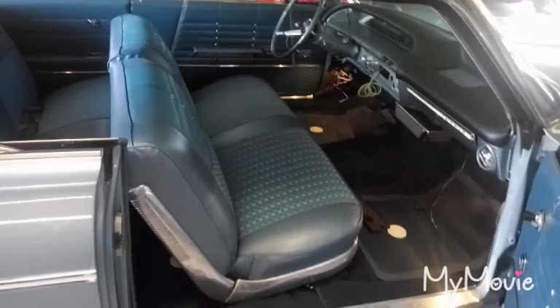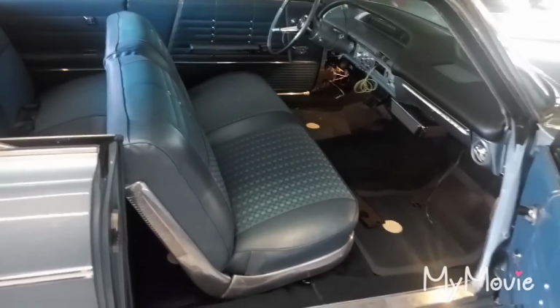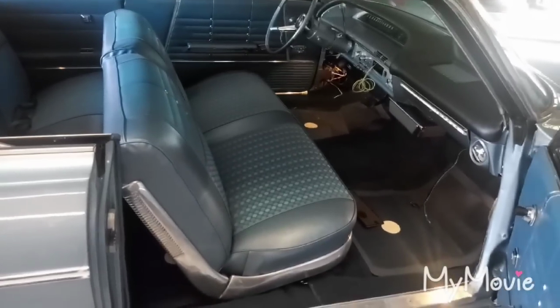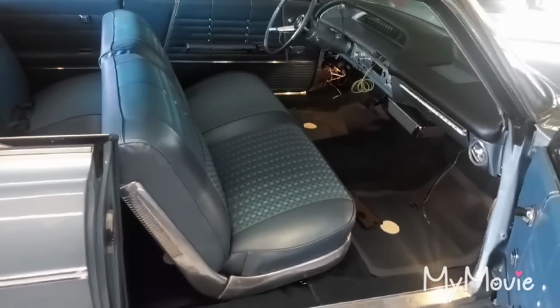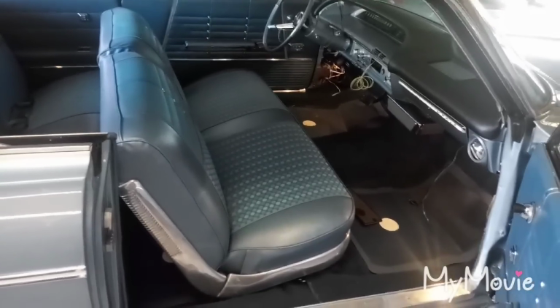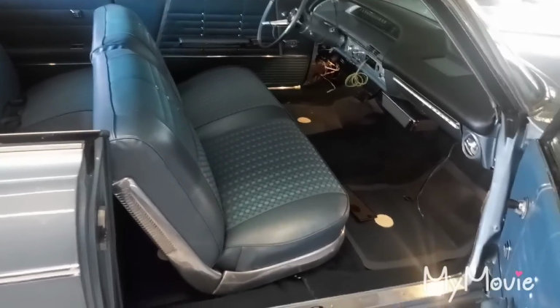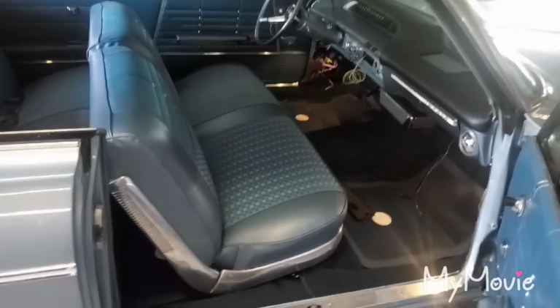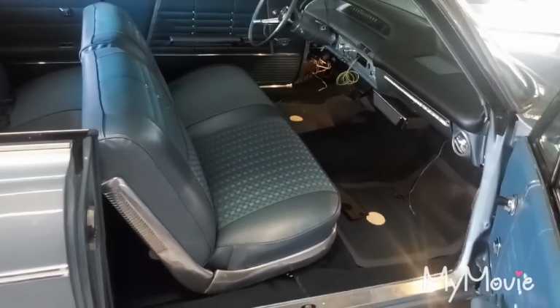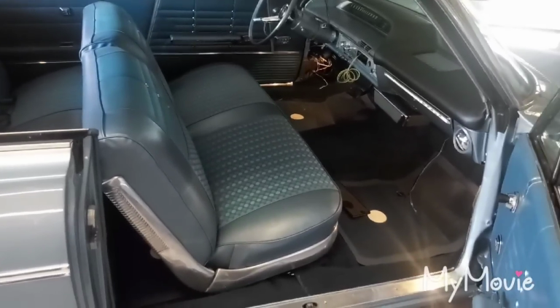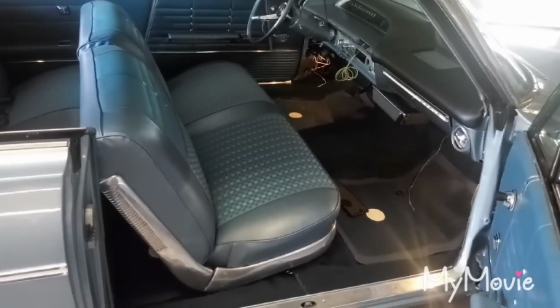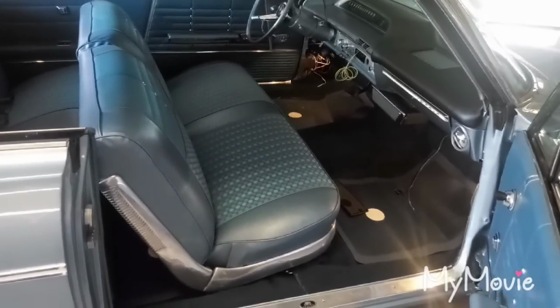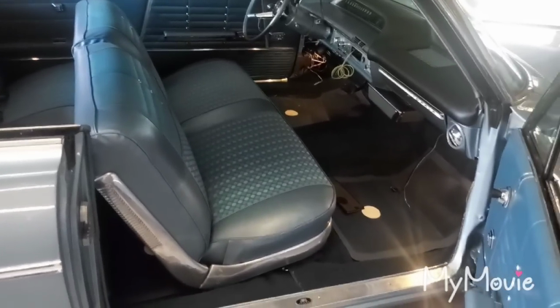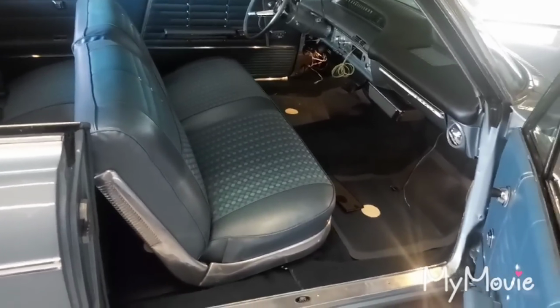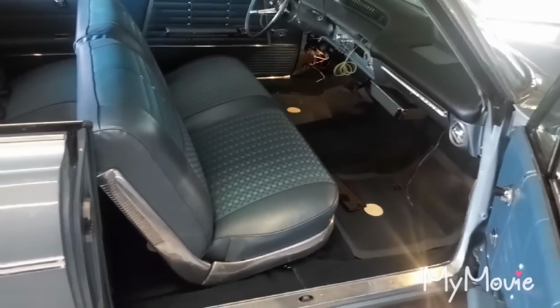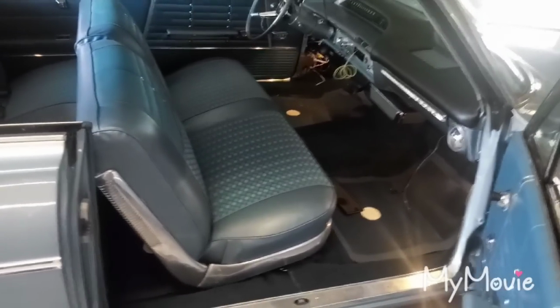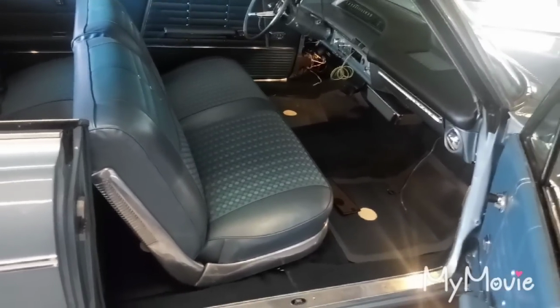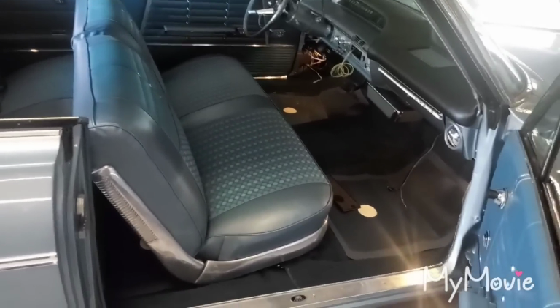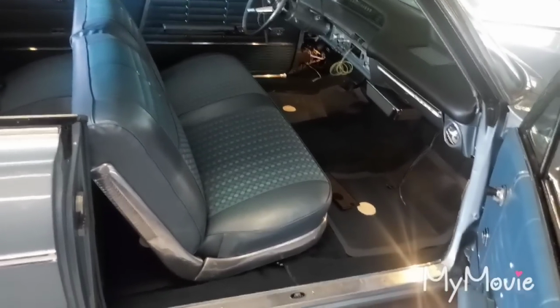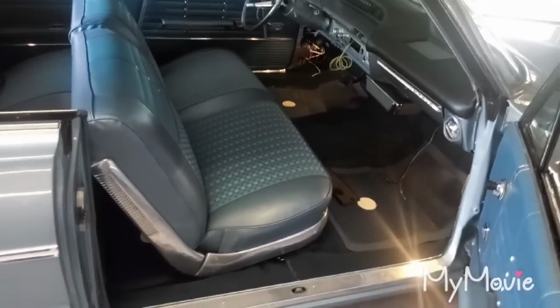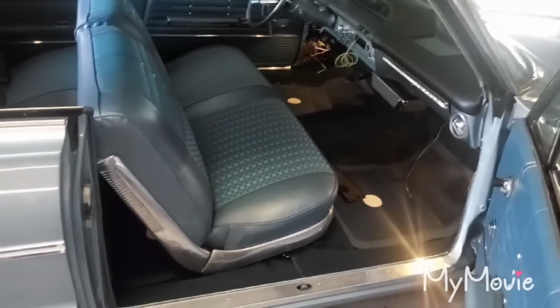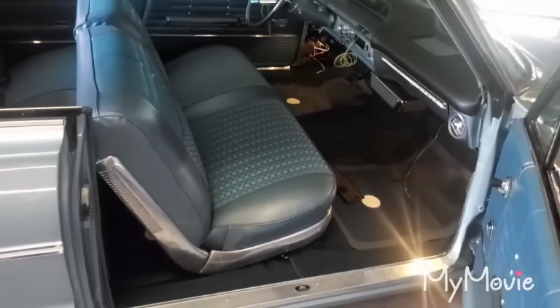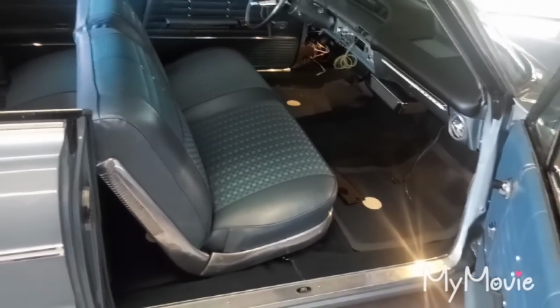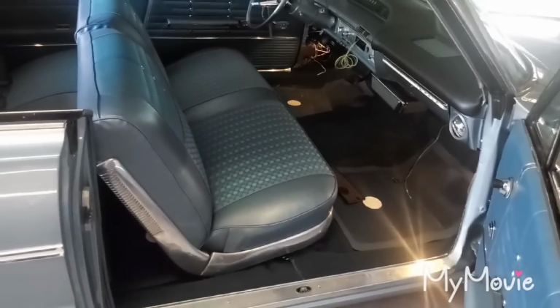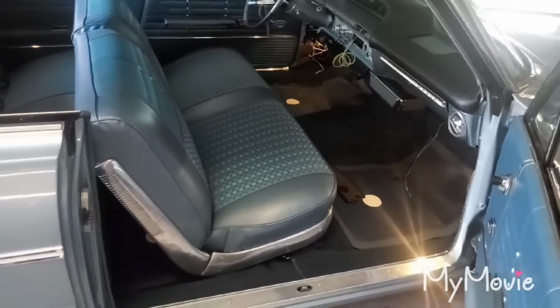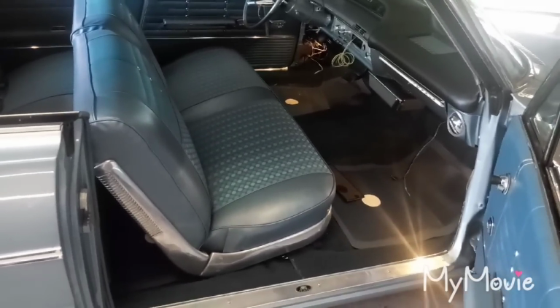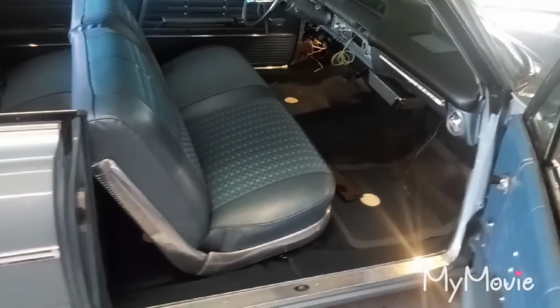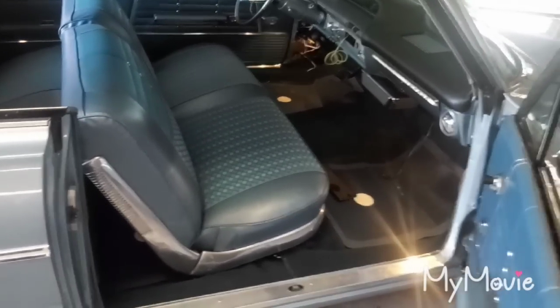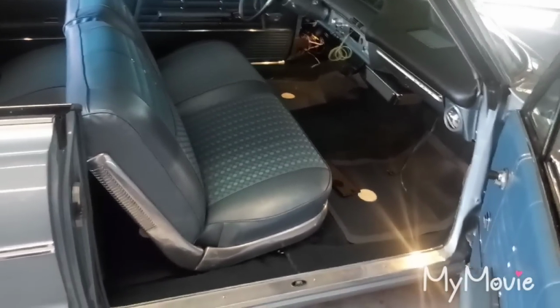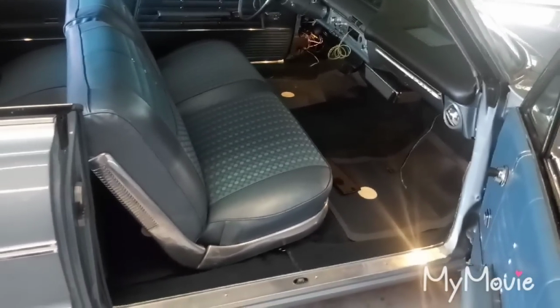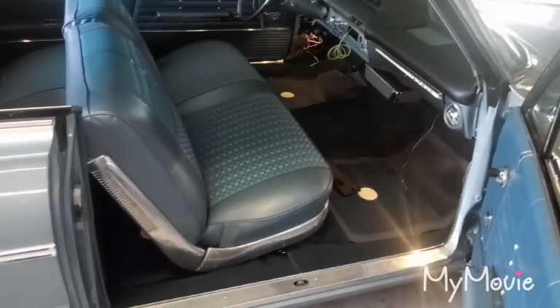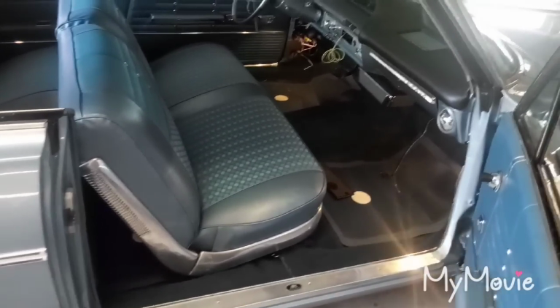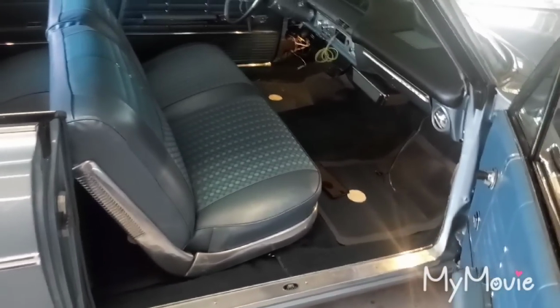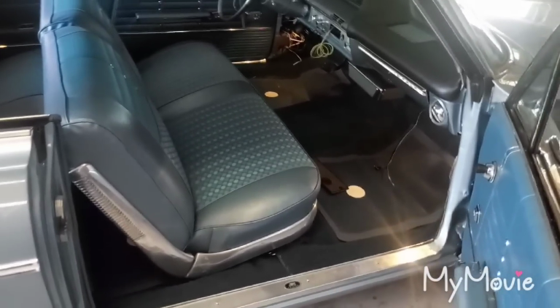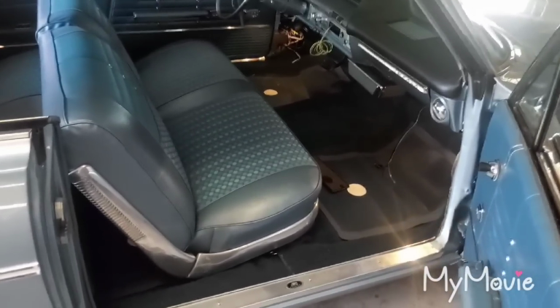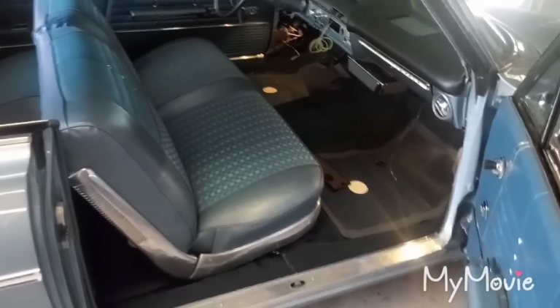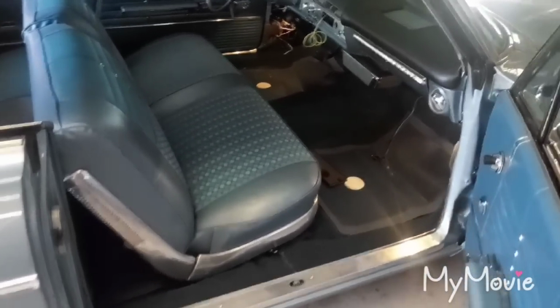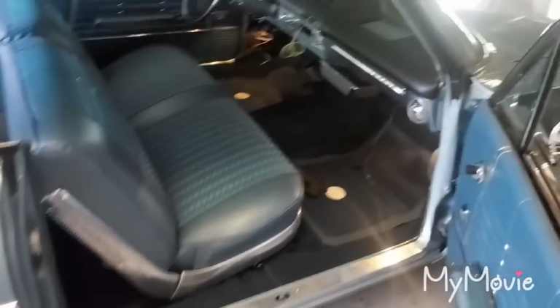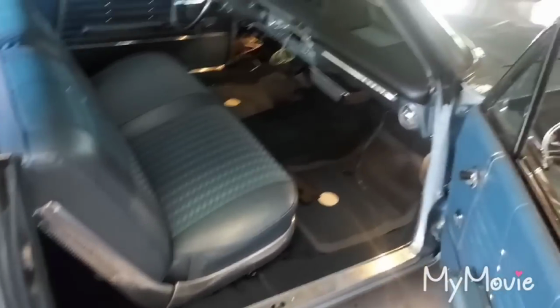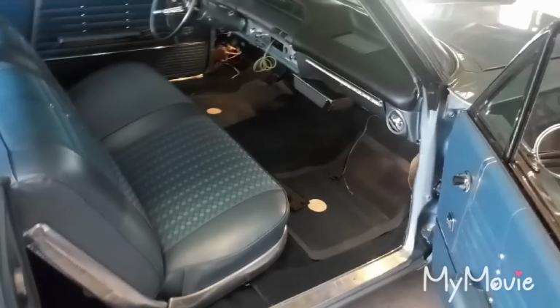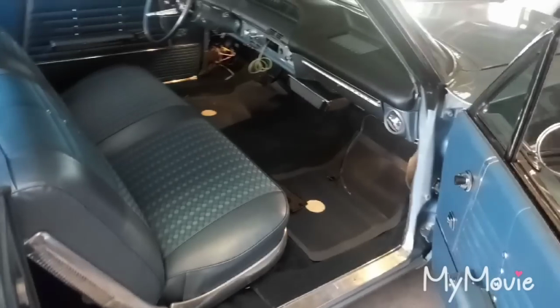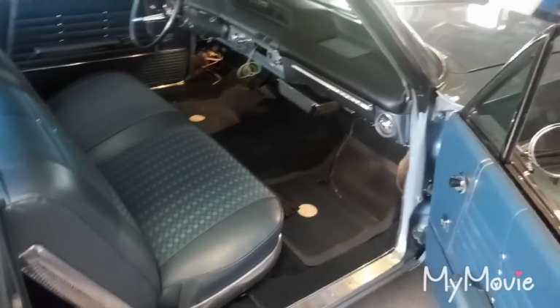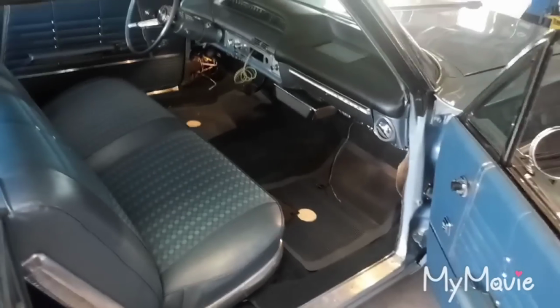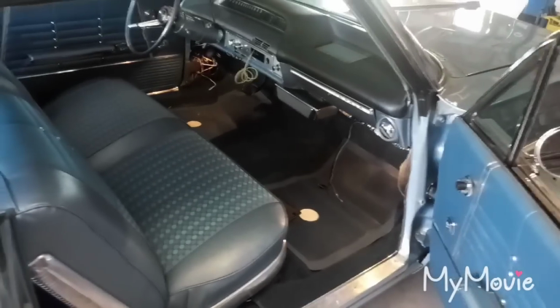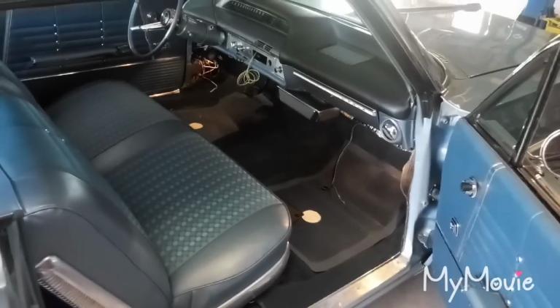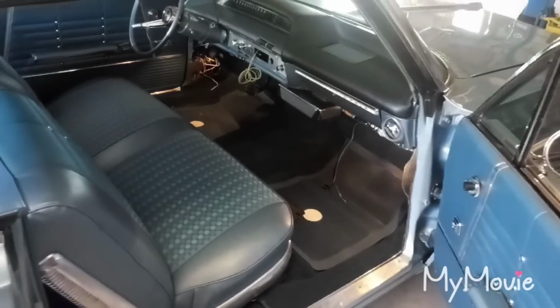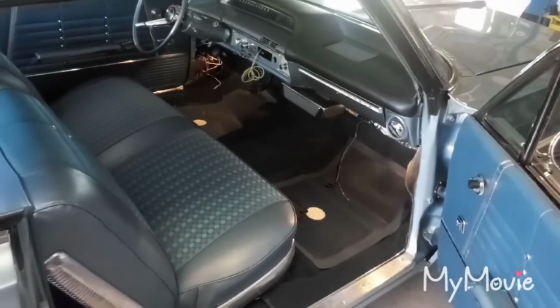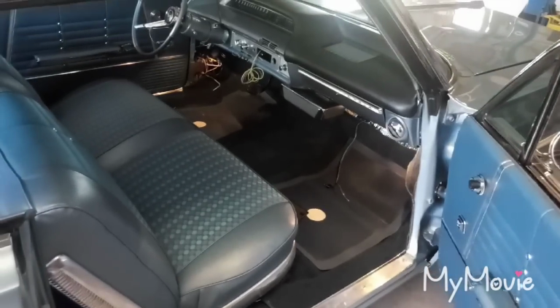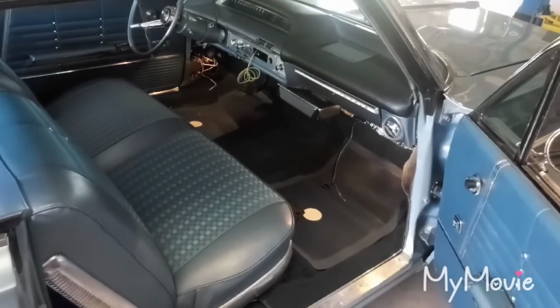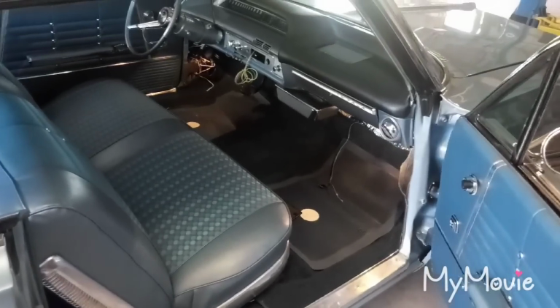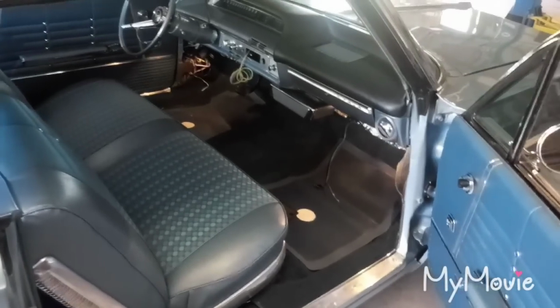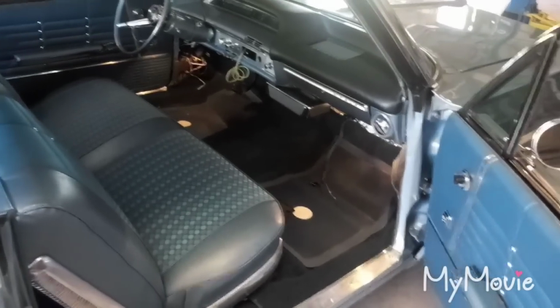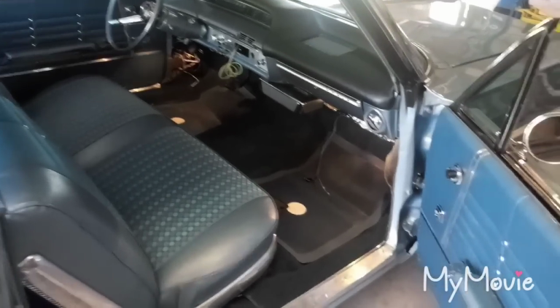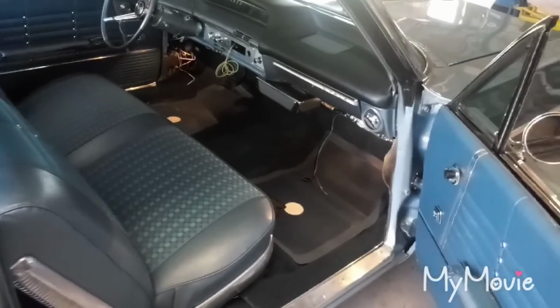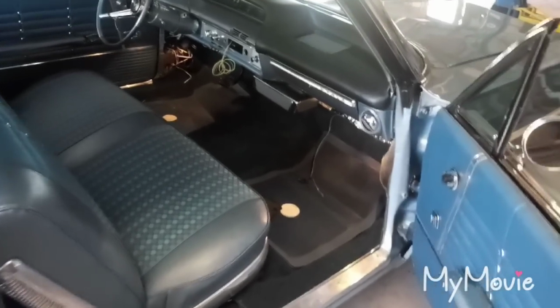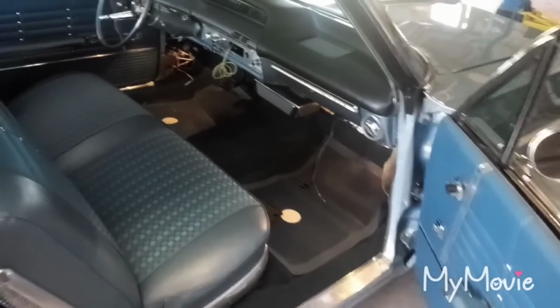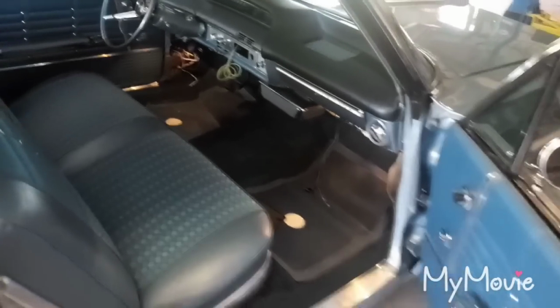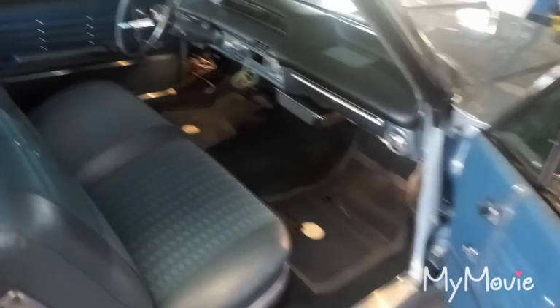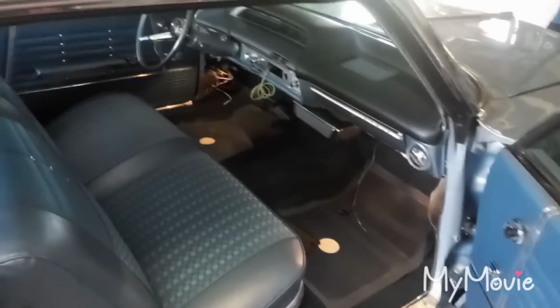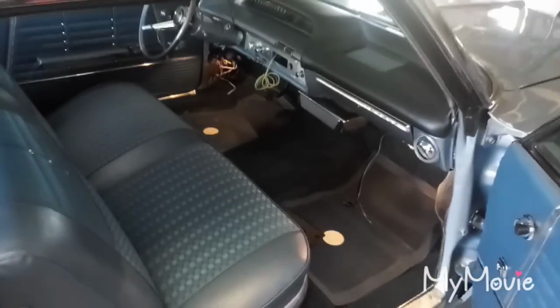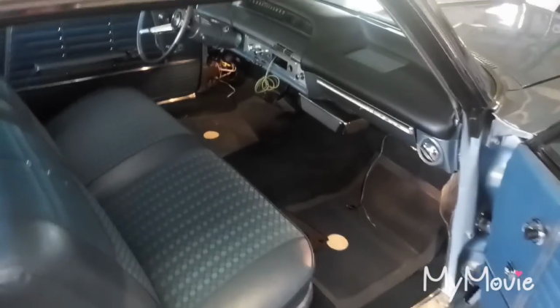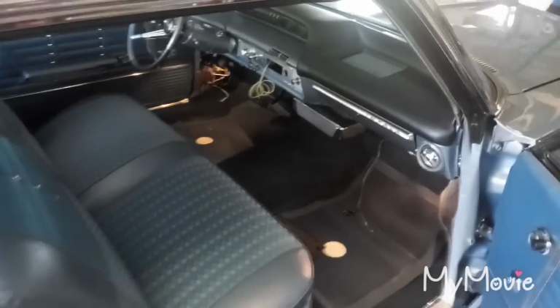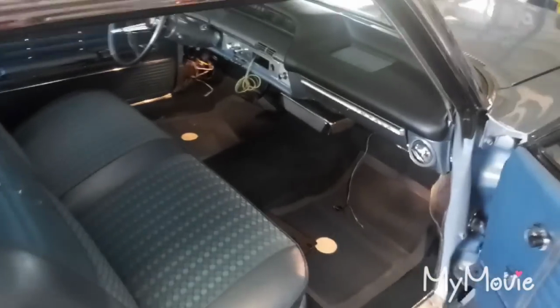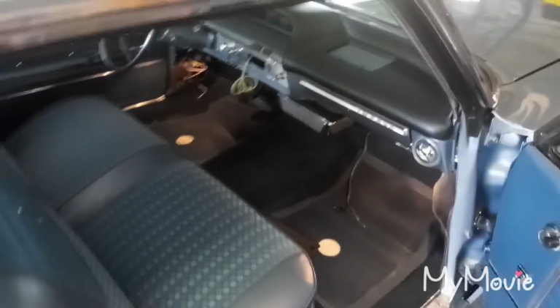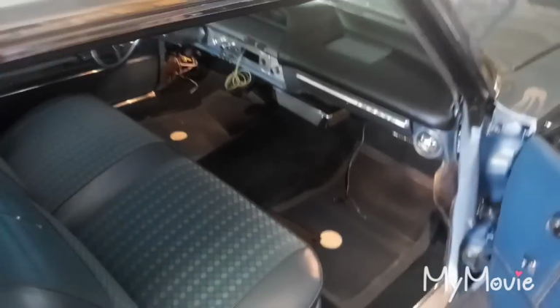Just got to put some insurance on this thing and we're ready to go on the road. So stay tuned — just wanted to do a quick little video here. Thanks for watching.